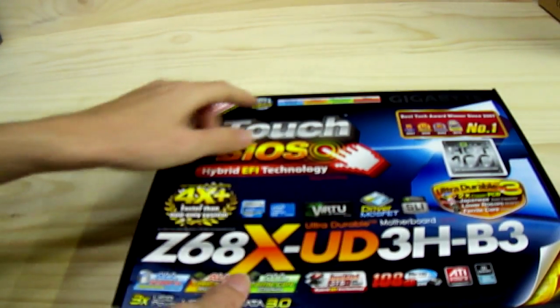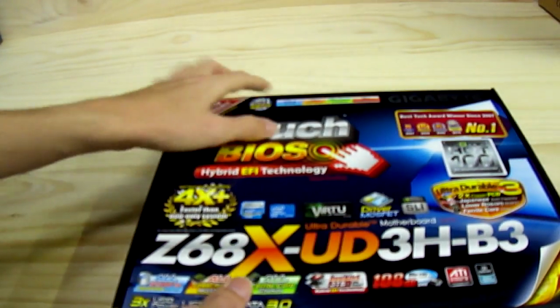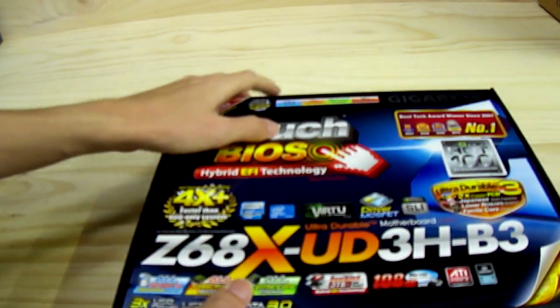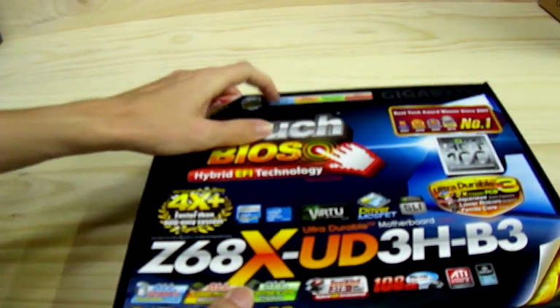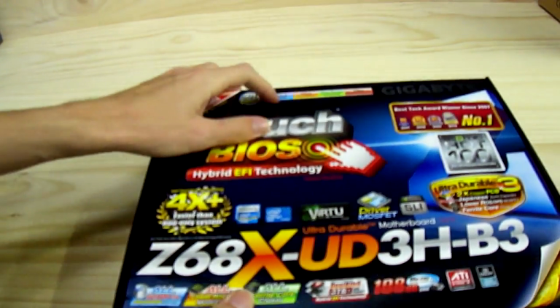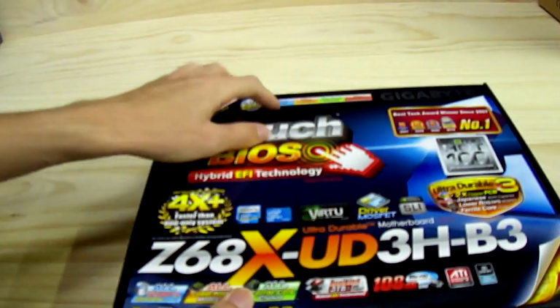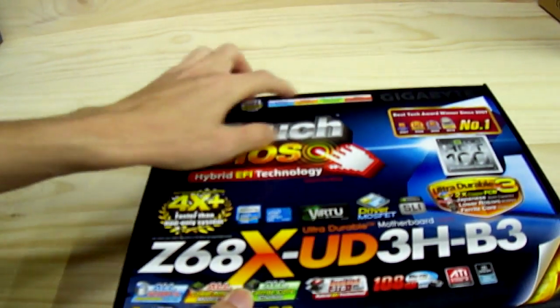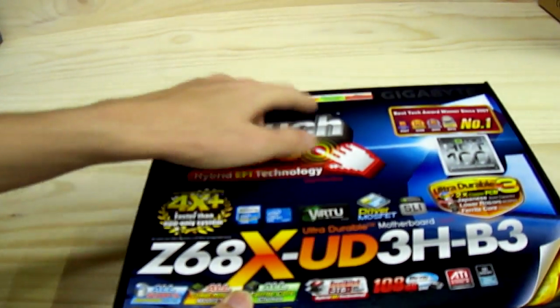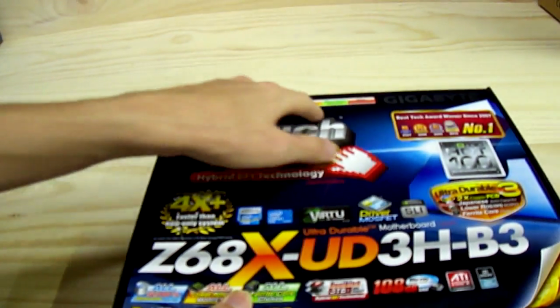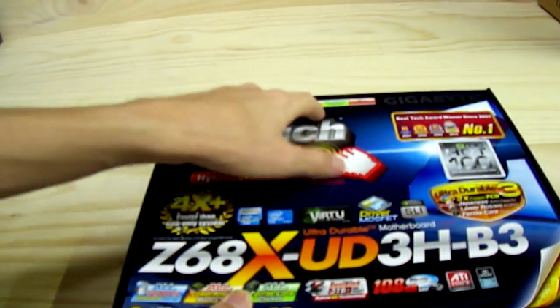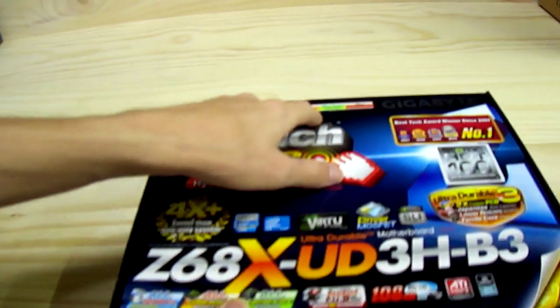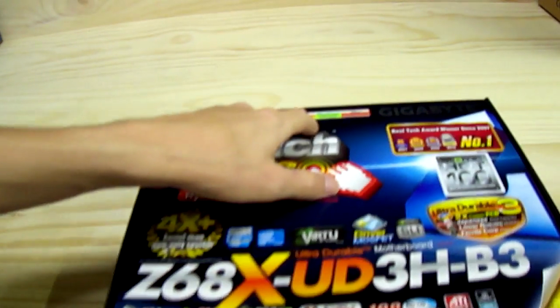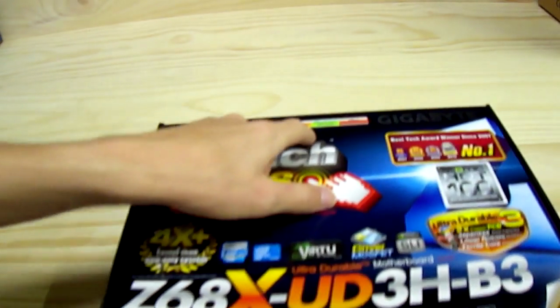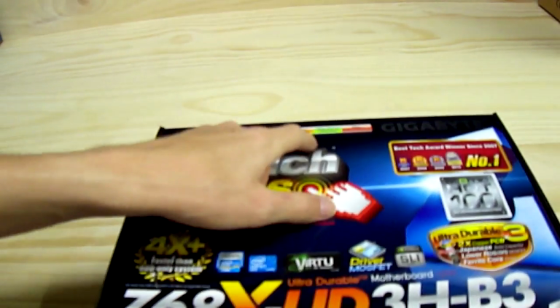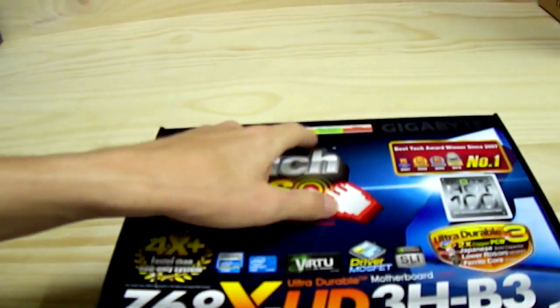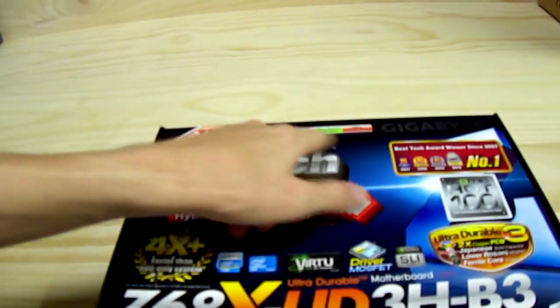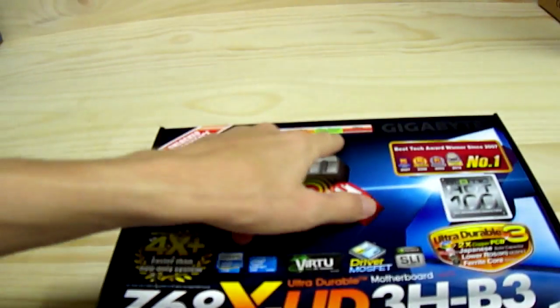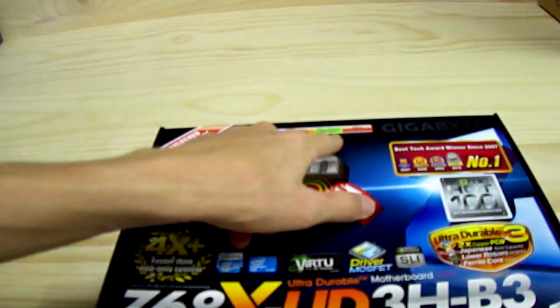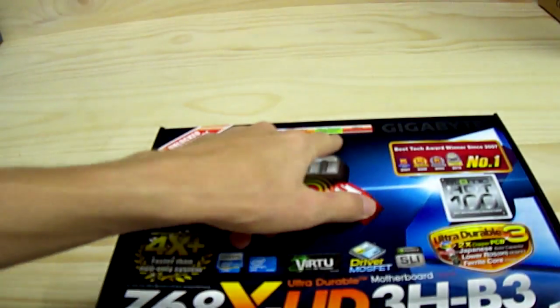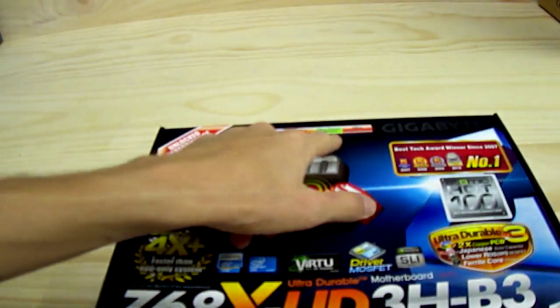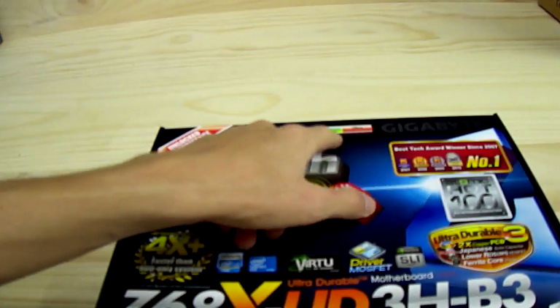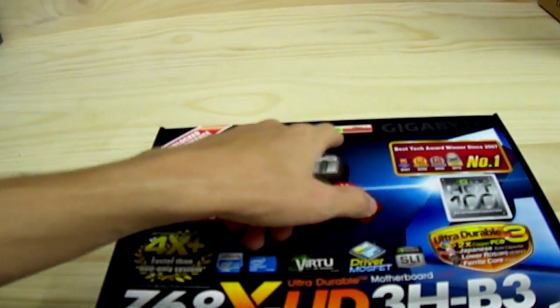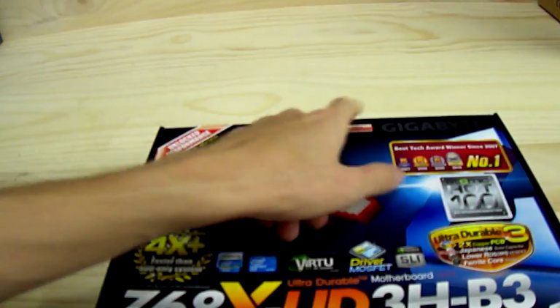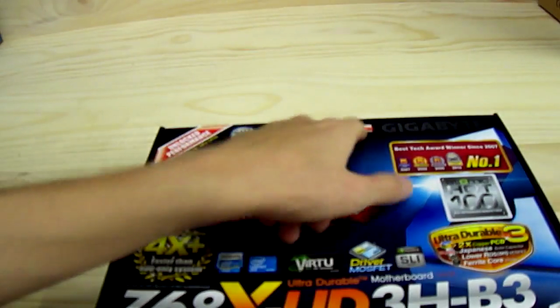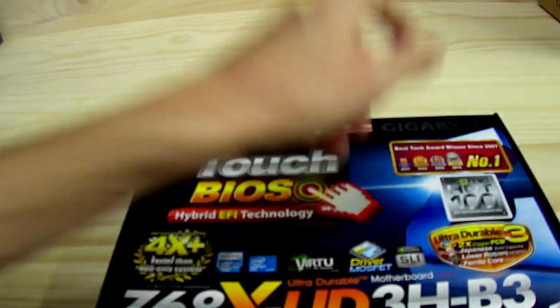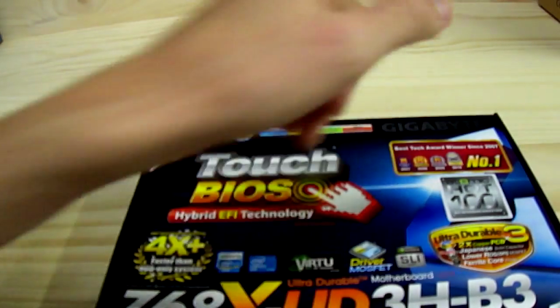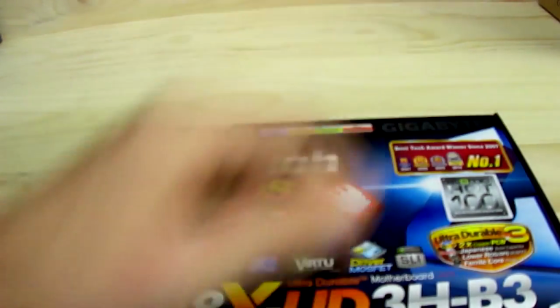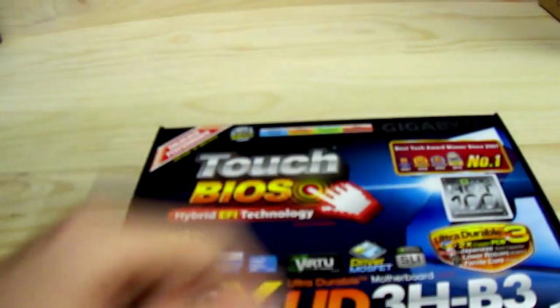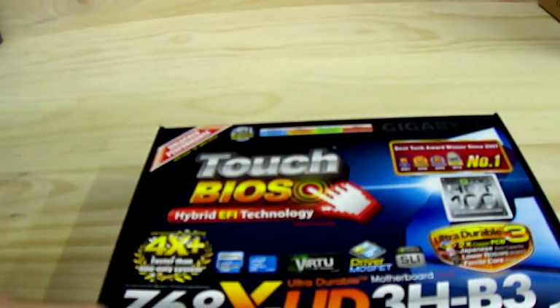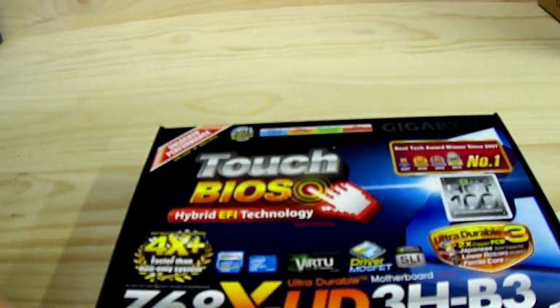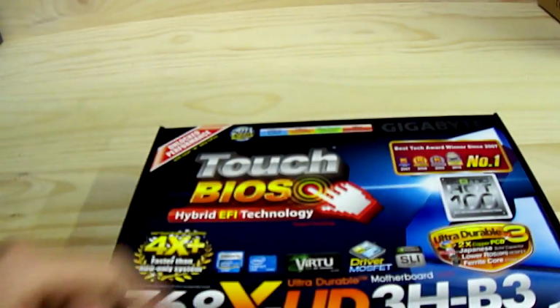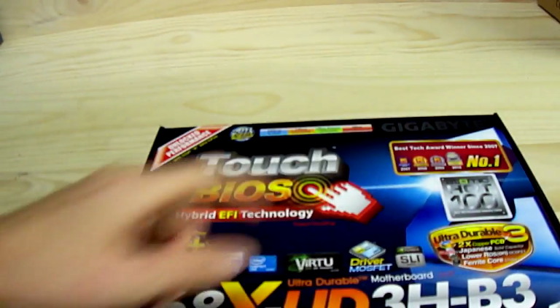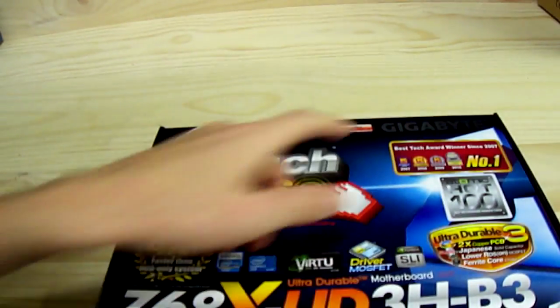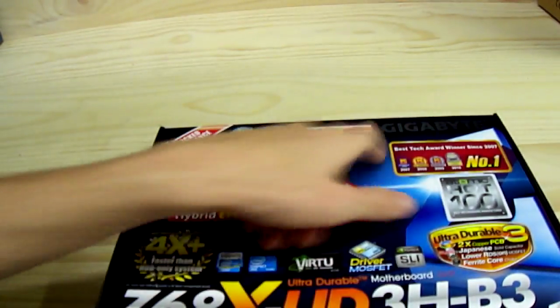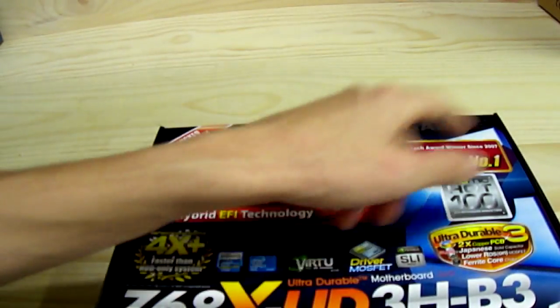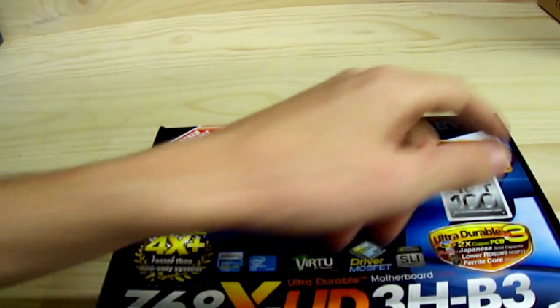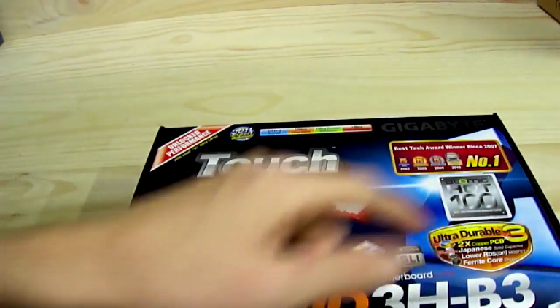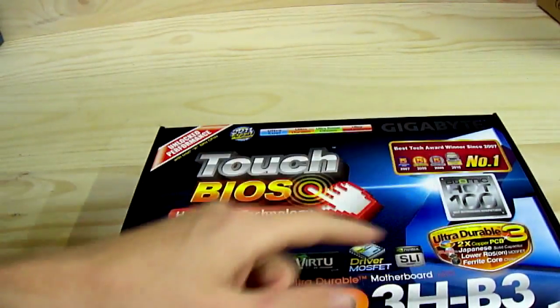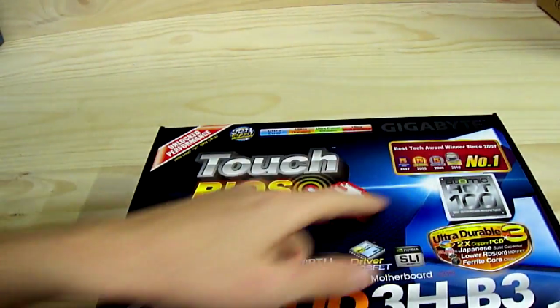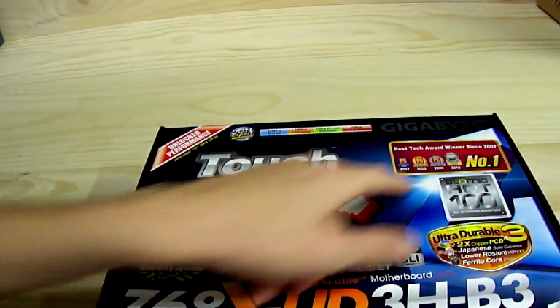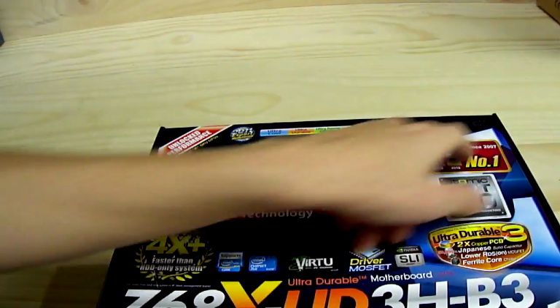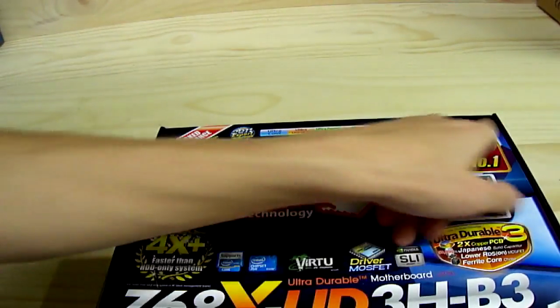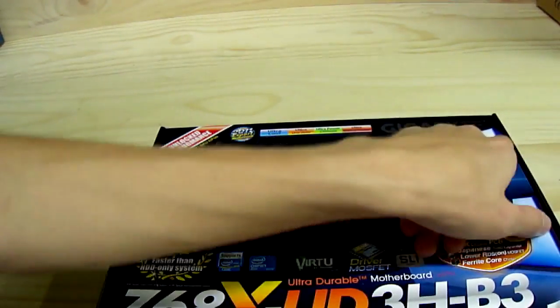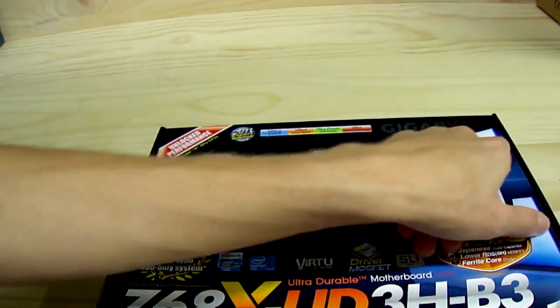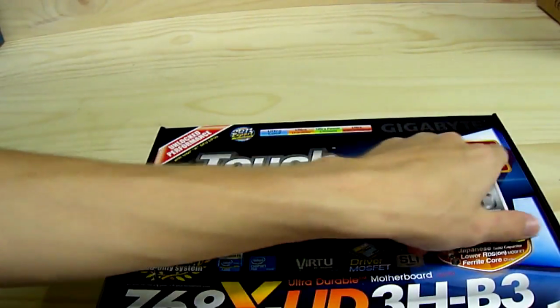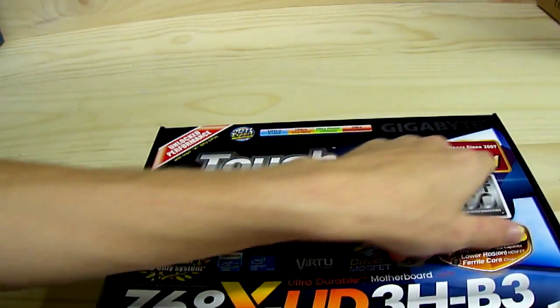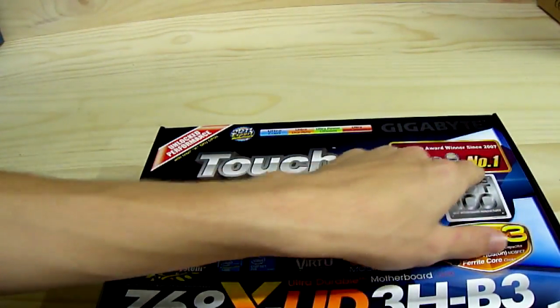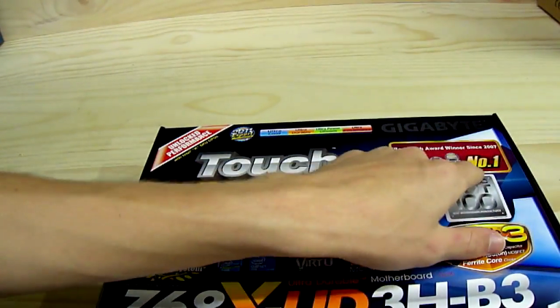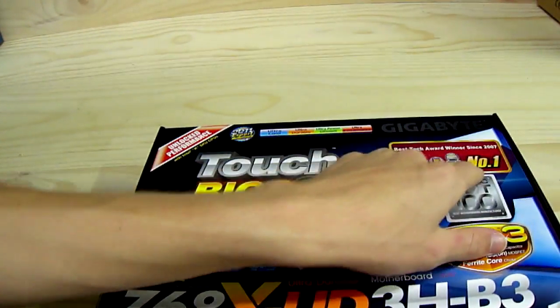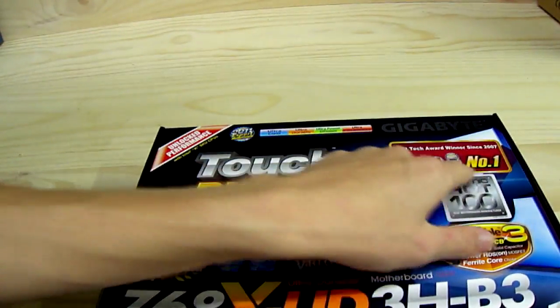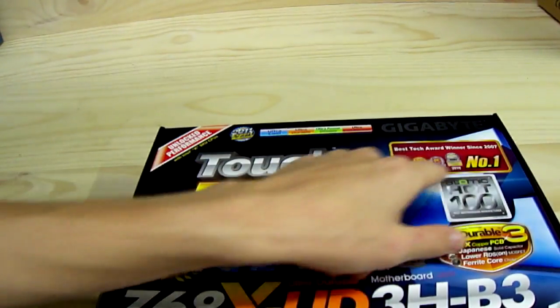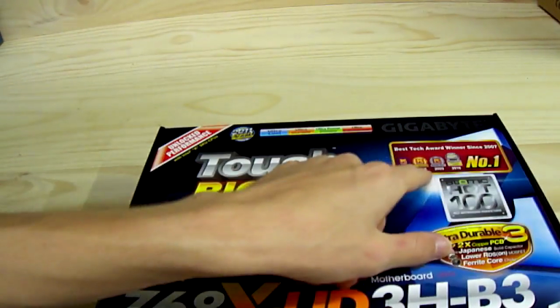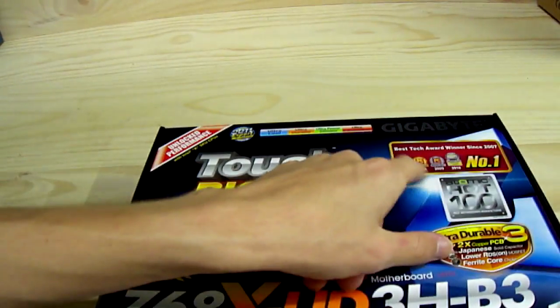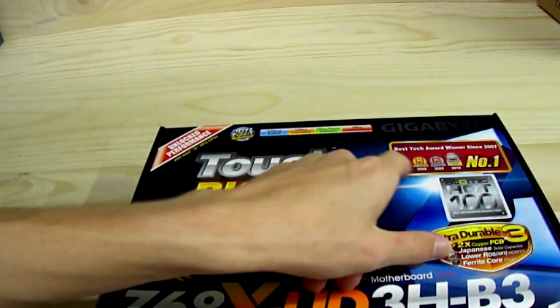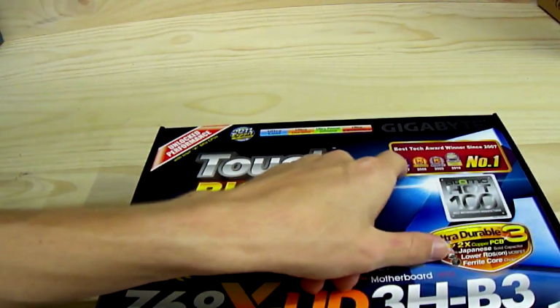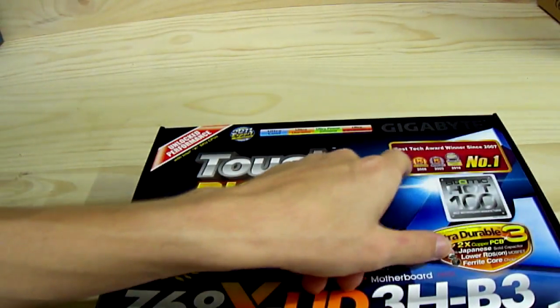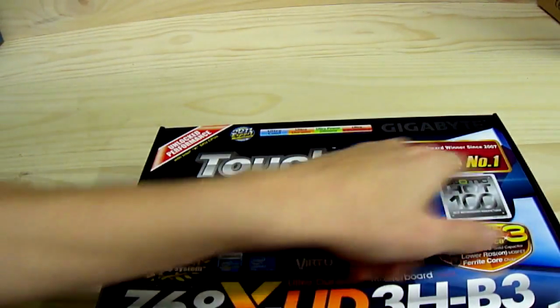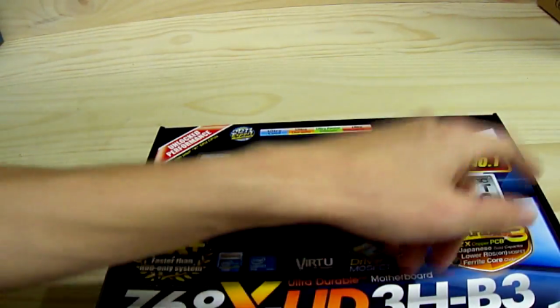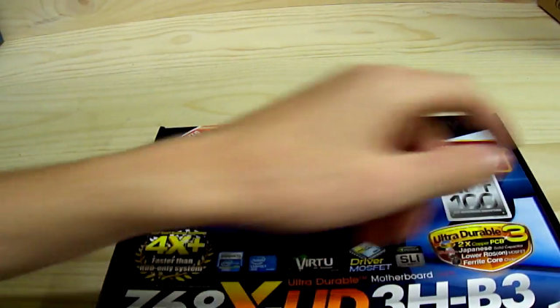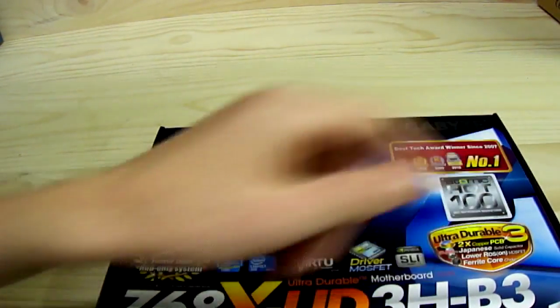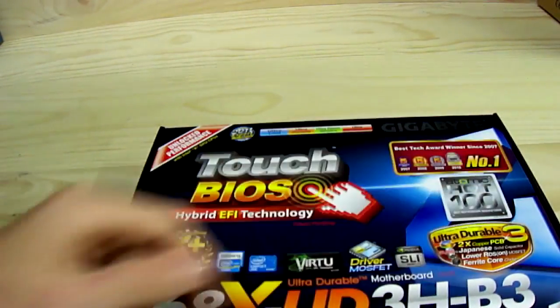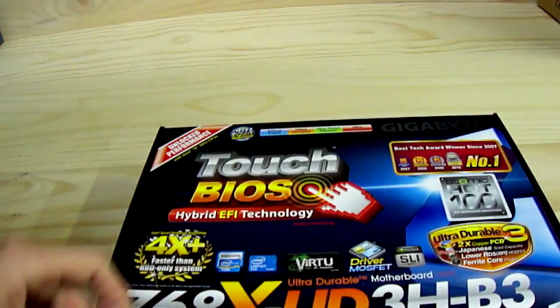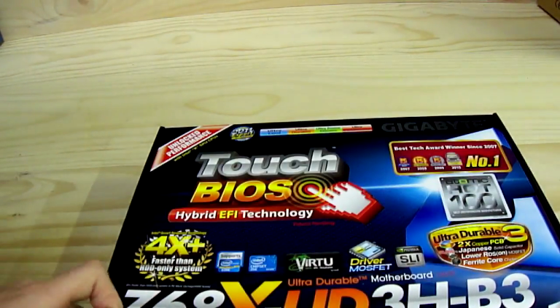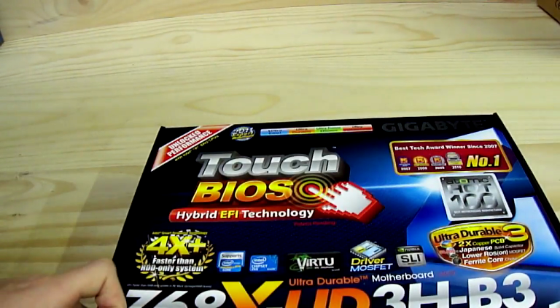Ultra Core, Ultra Durable, Ultra Efficient, Ultra Performance — and it has been a Best Tech Award winner since 2007, and number one for PC Authority.